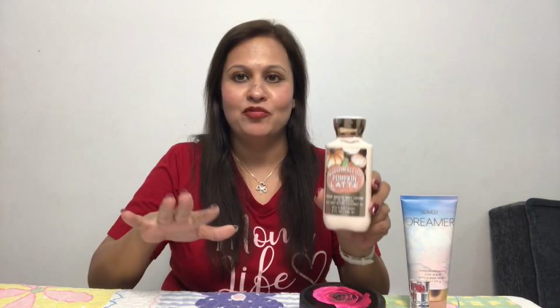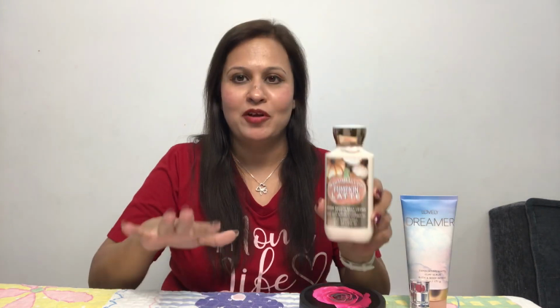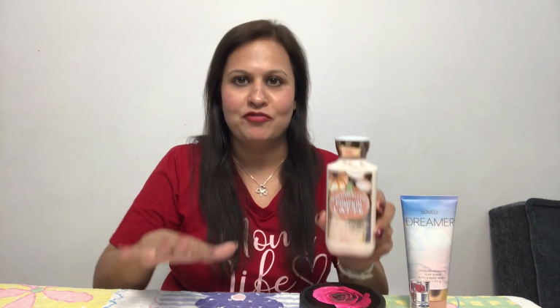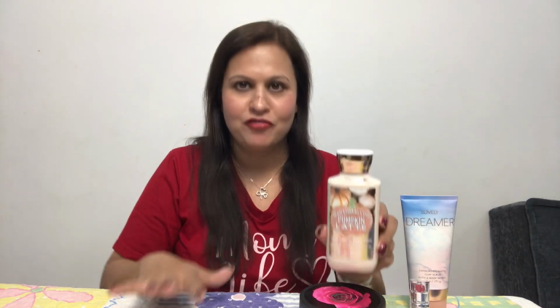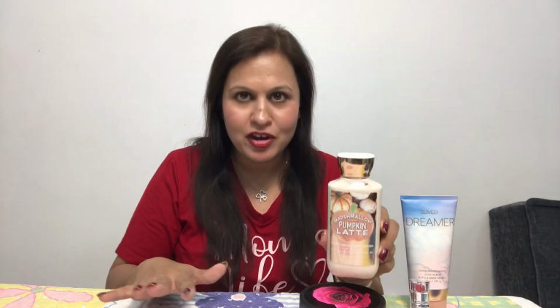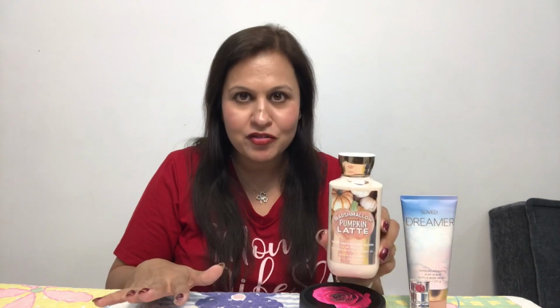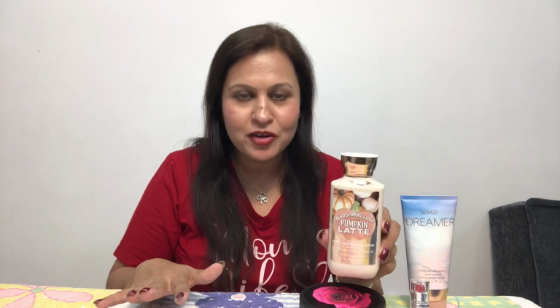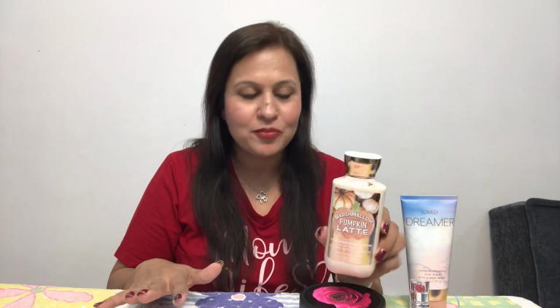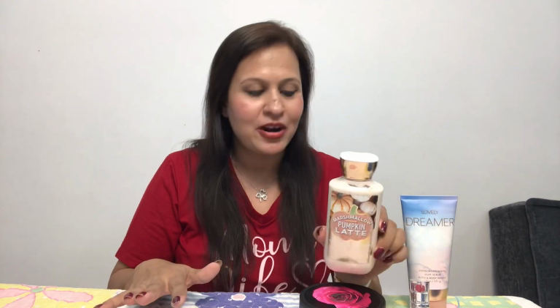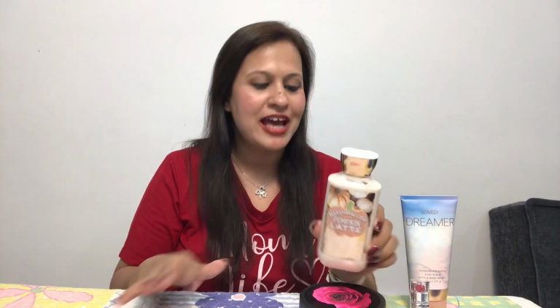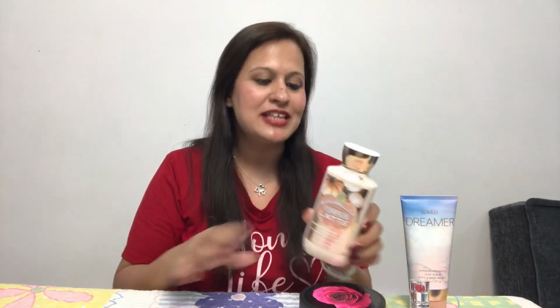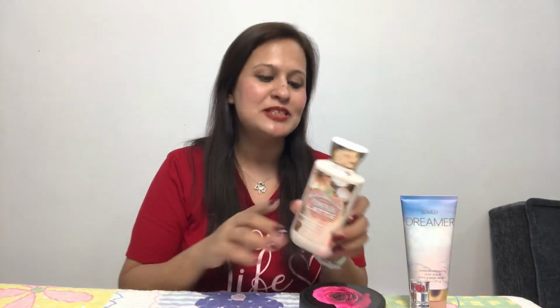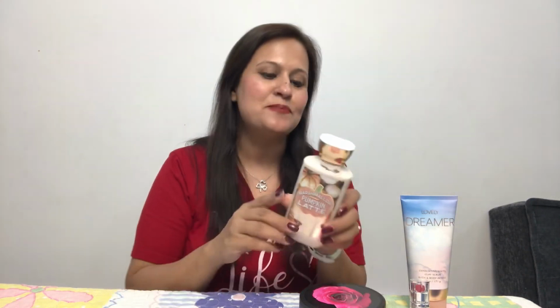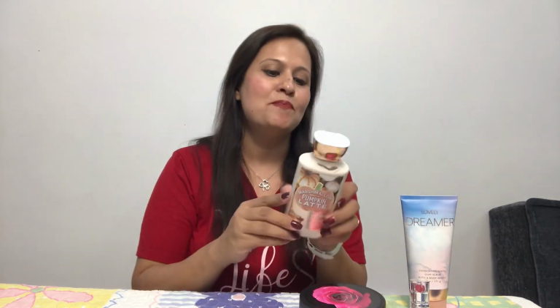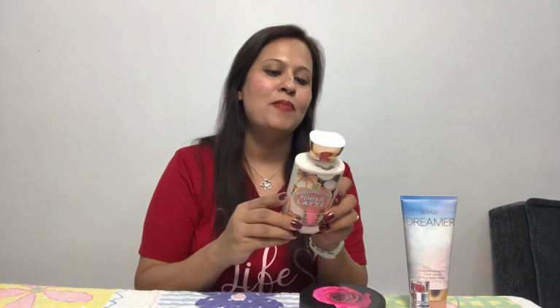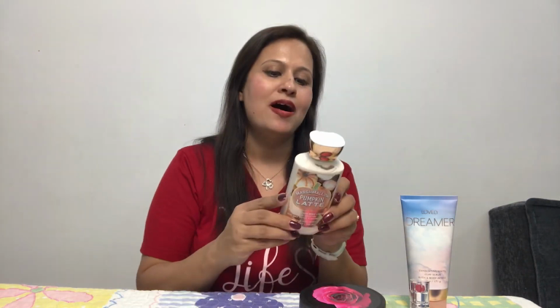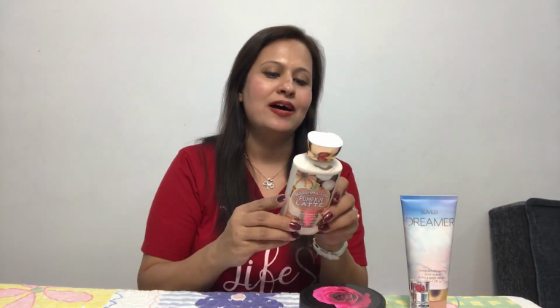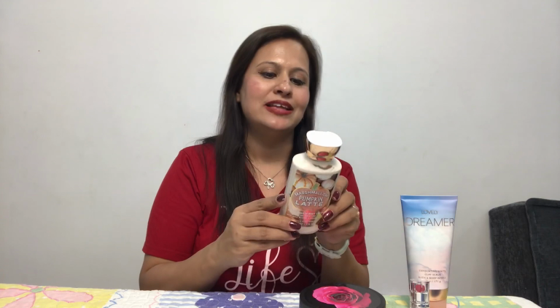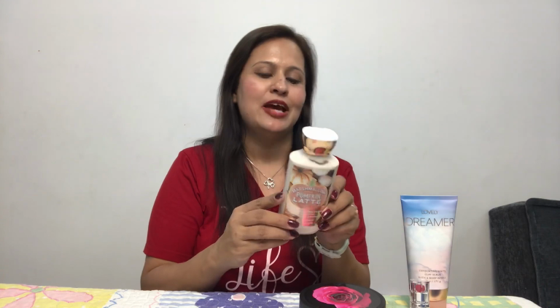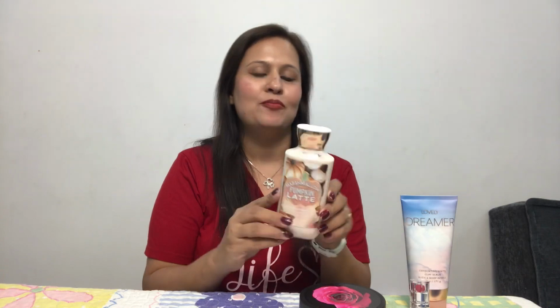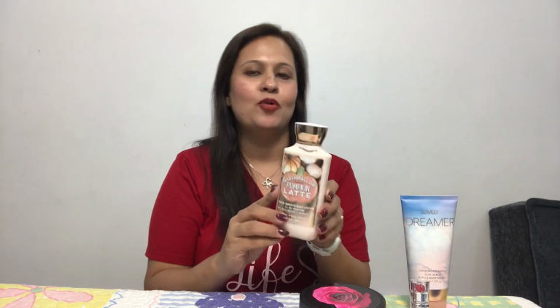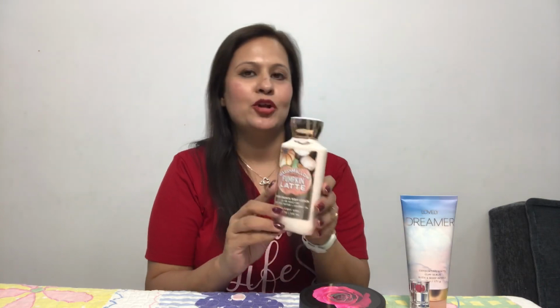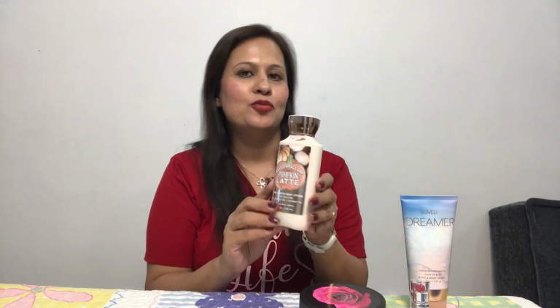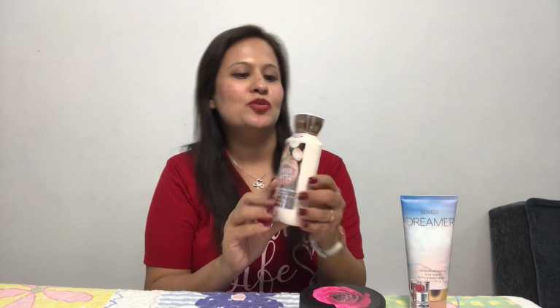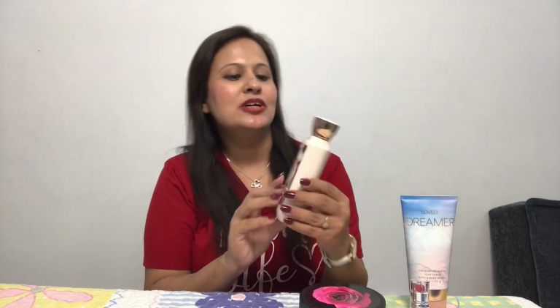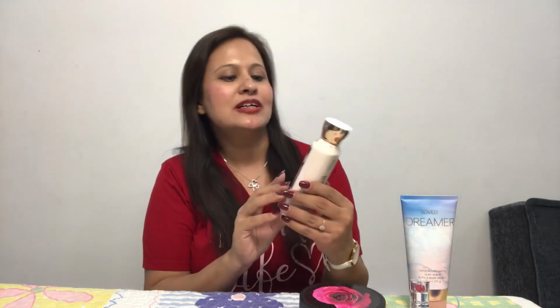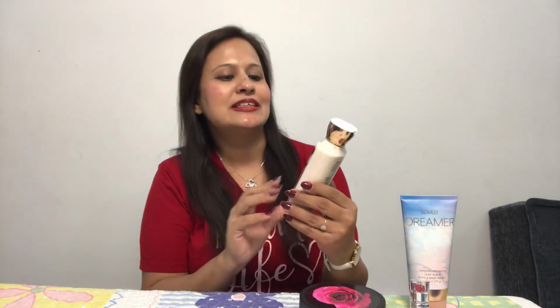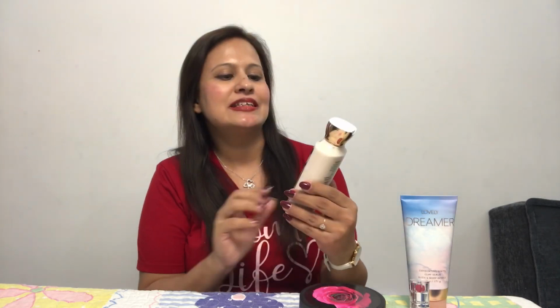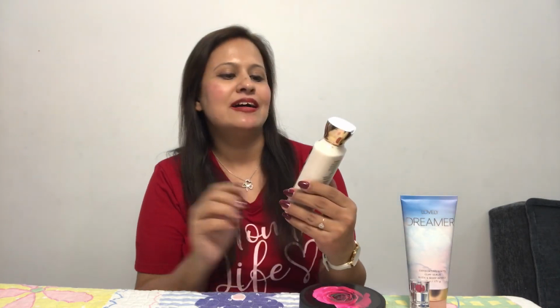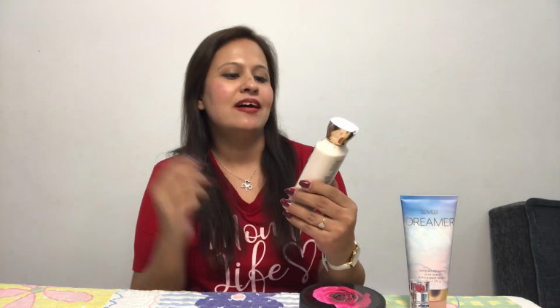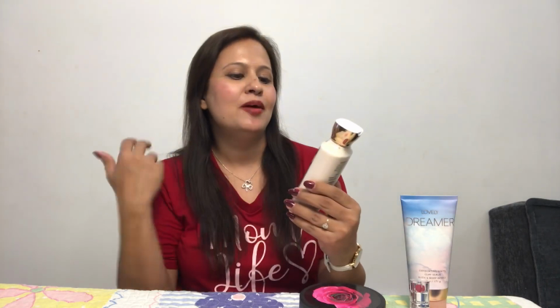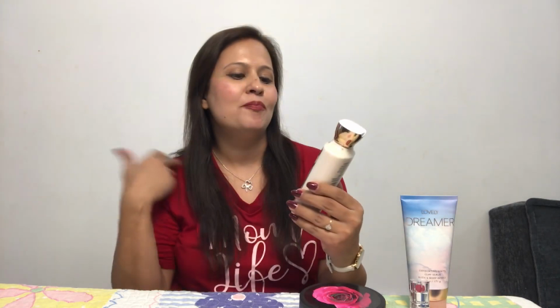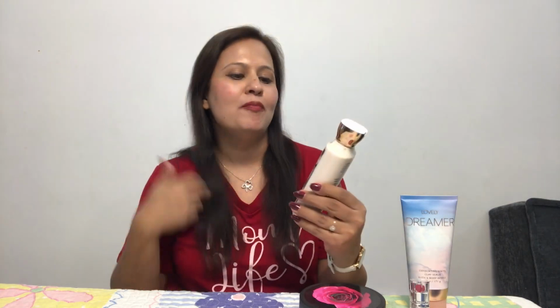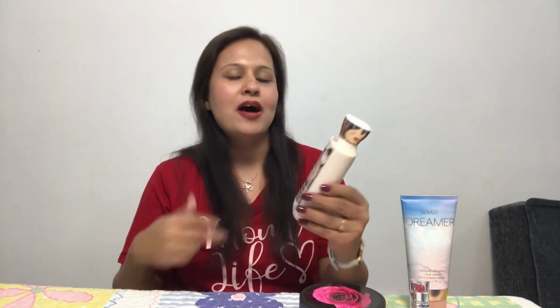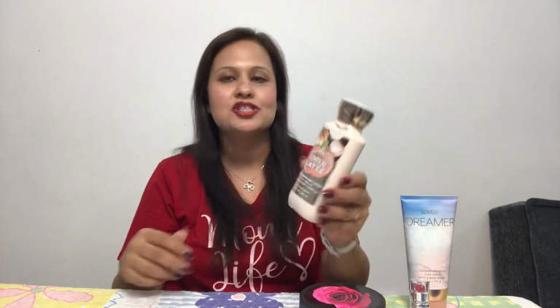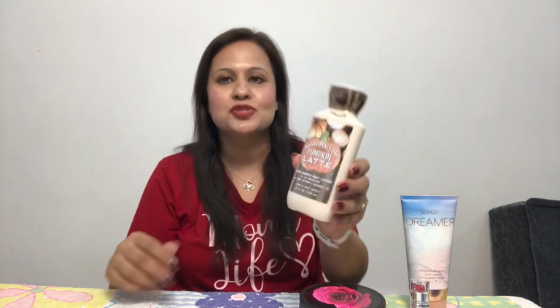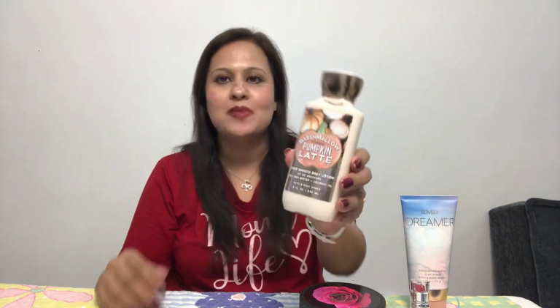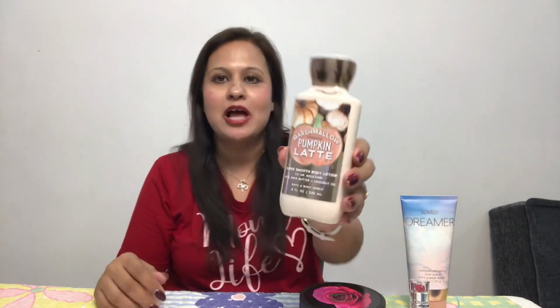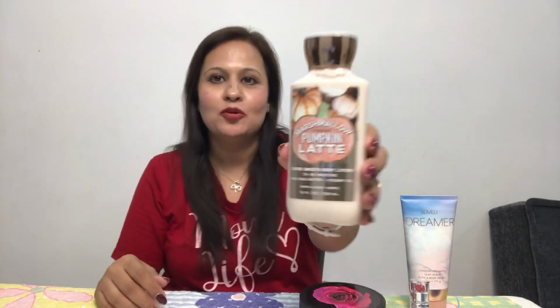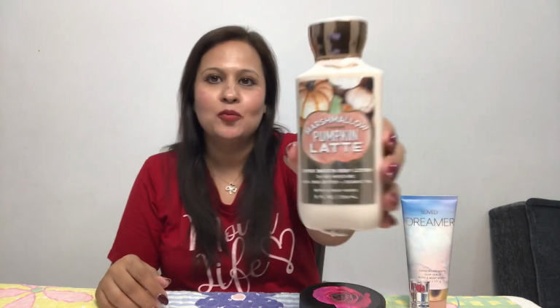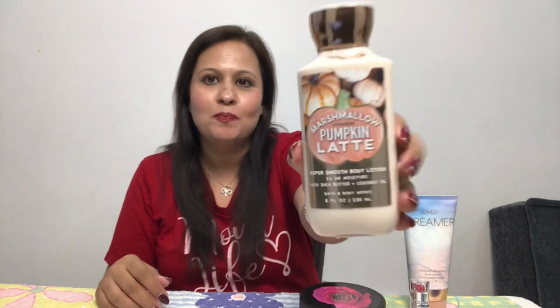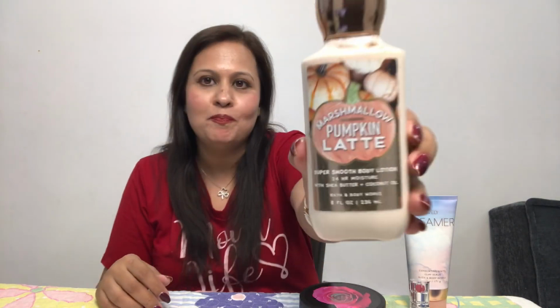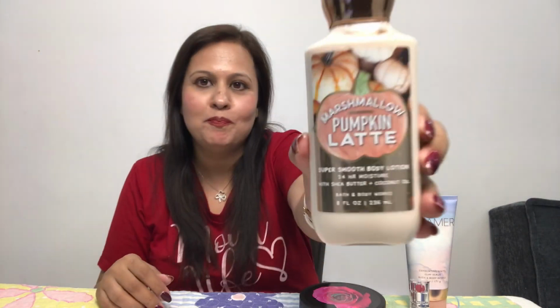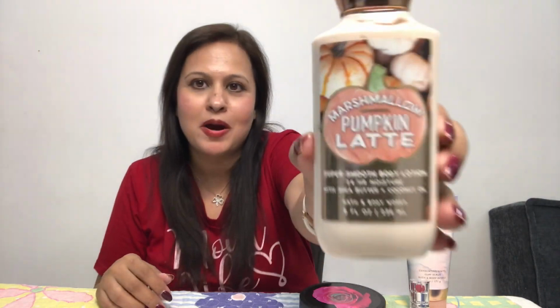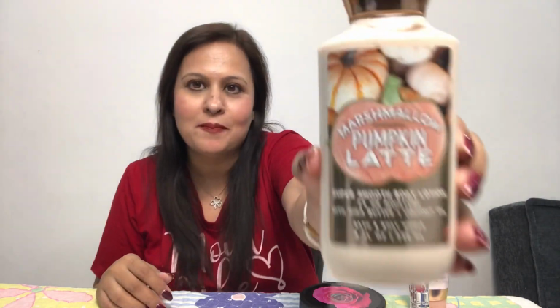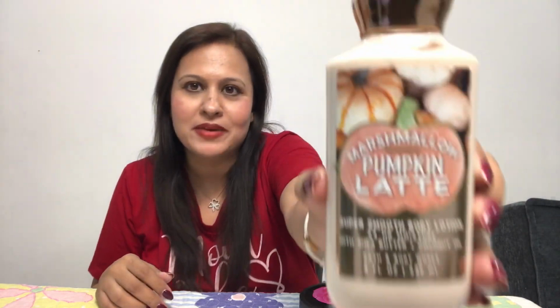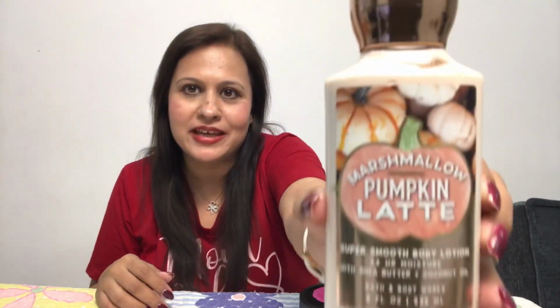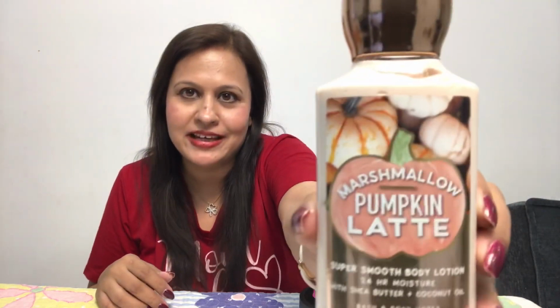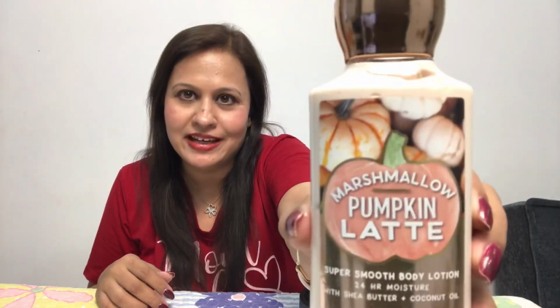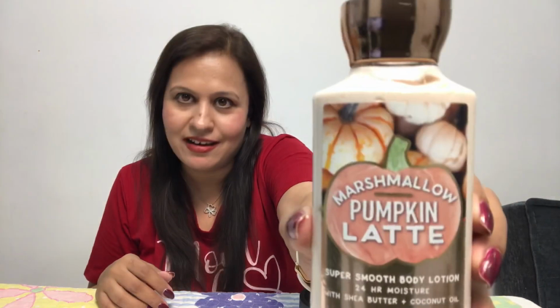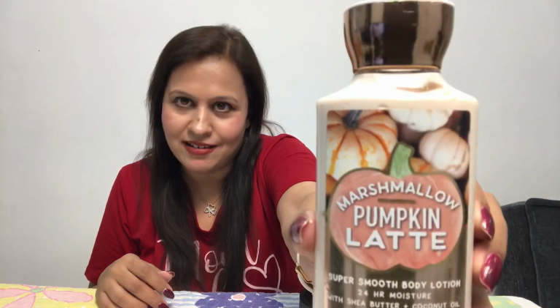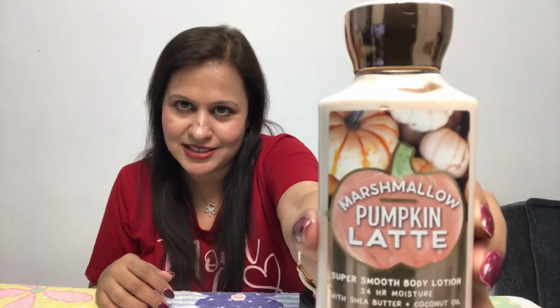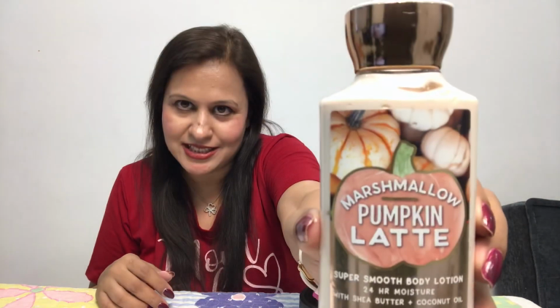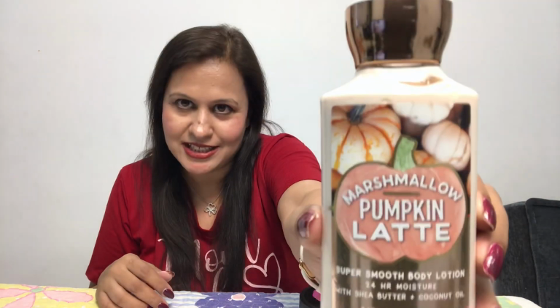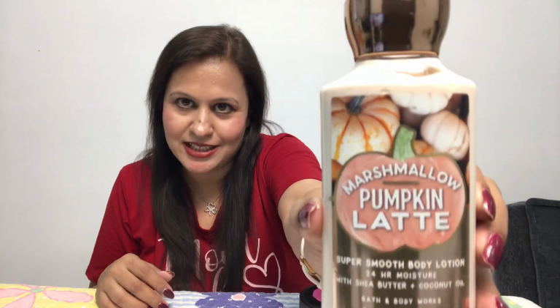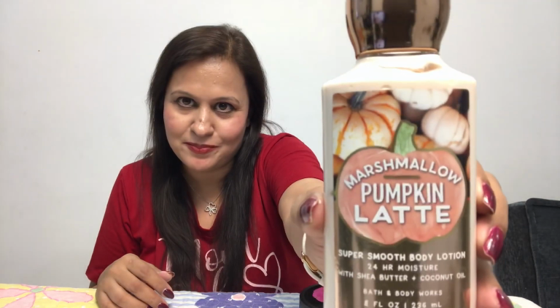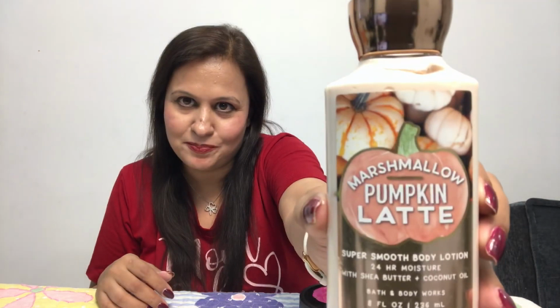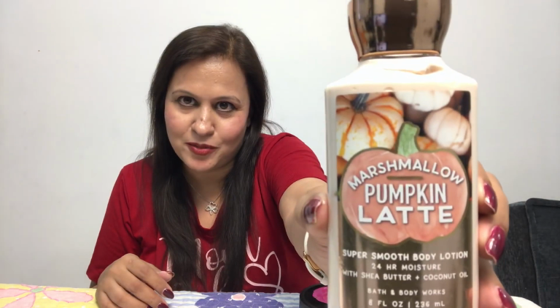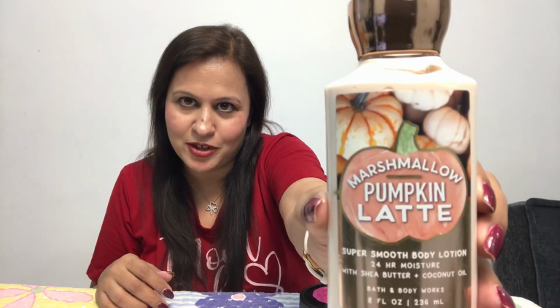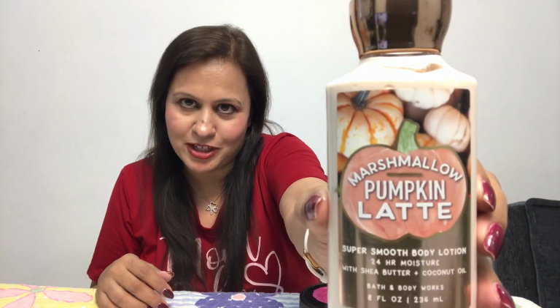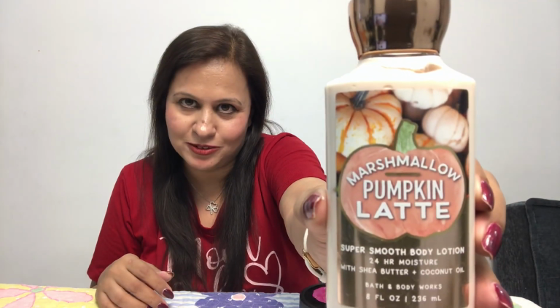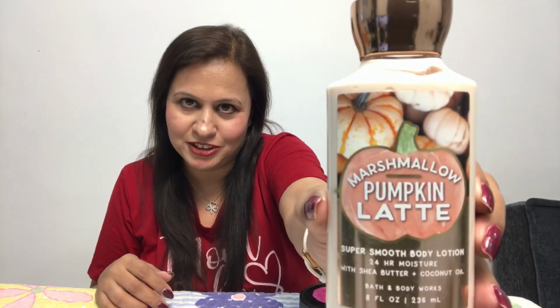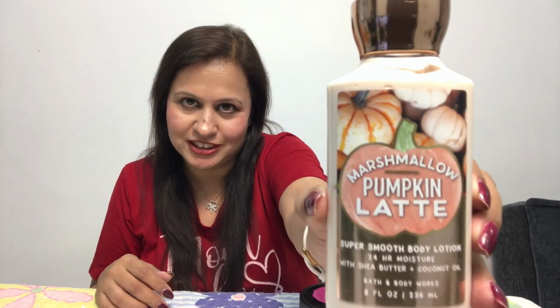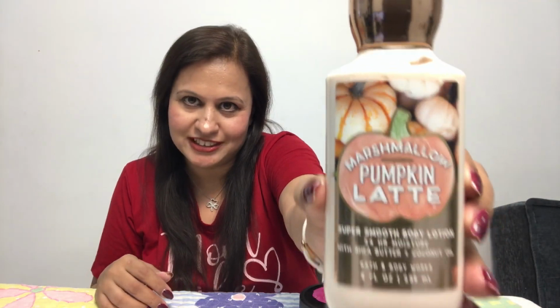First of all, one of my favorite brands — Bath & Body Works — Marshmallow Pumpkin Latte Body Lotion.